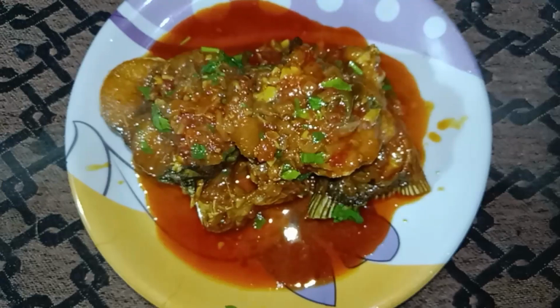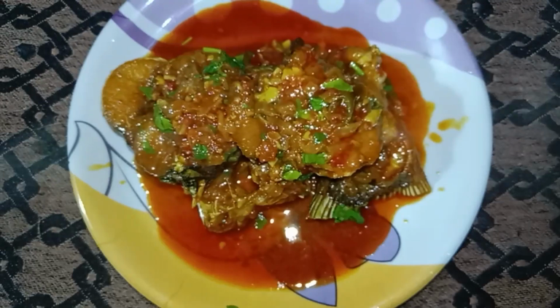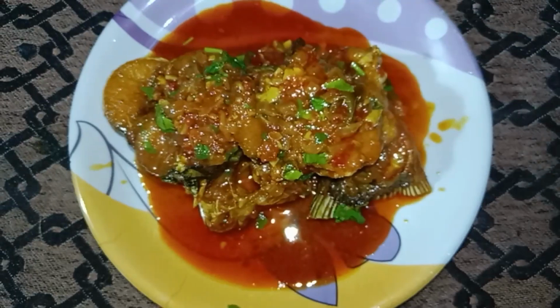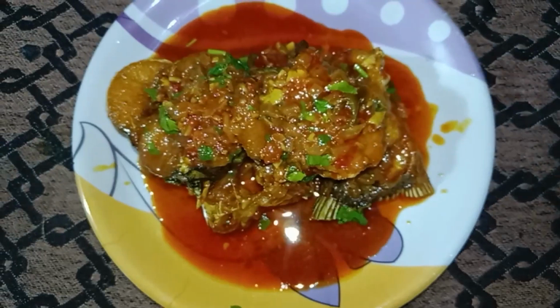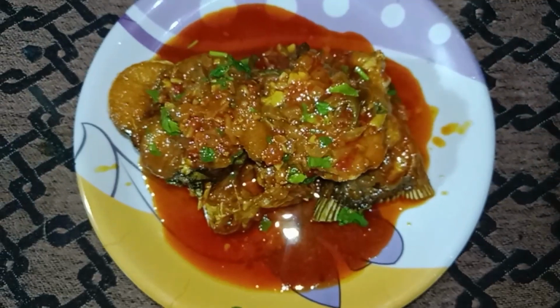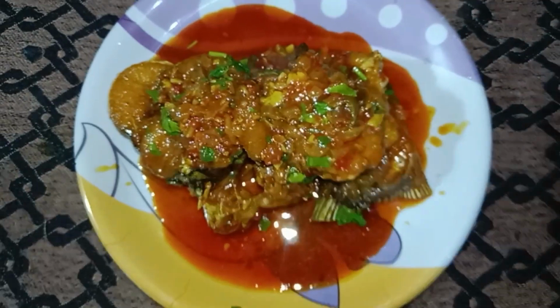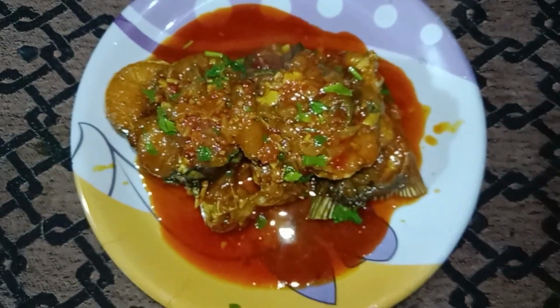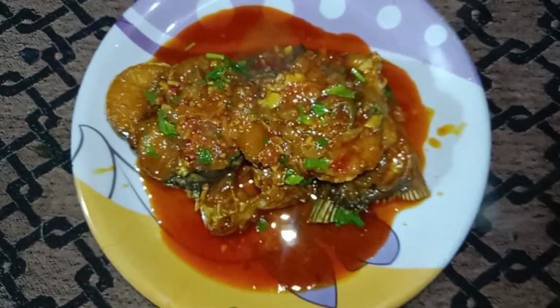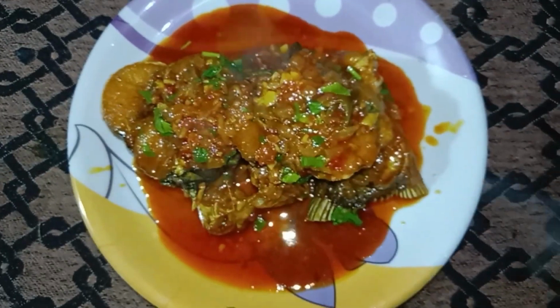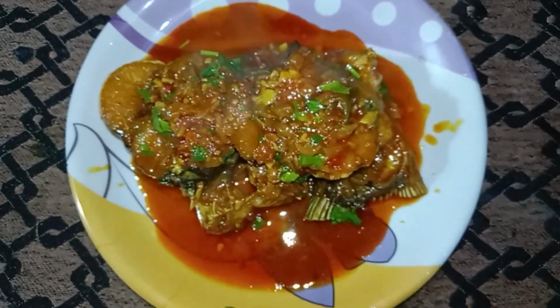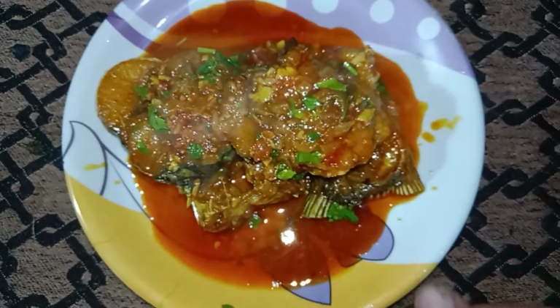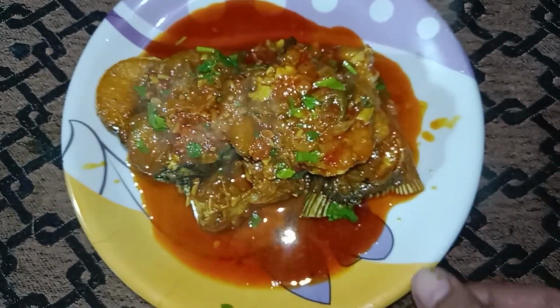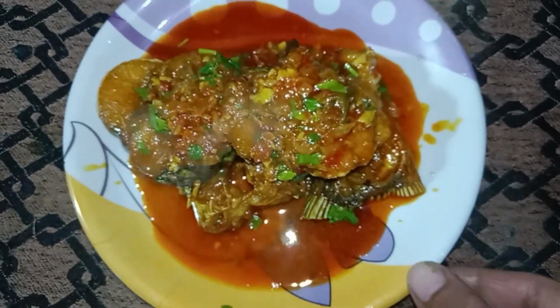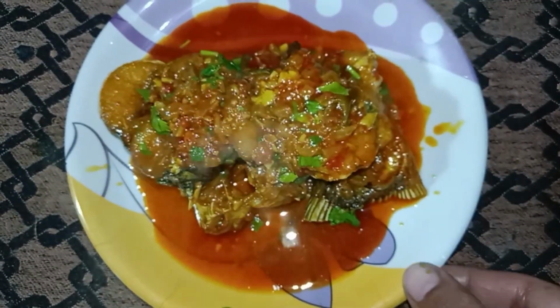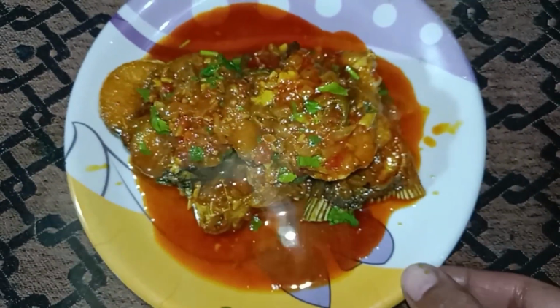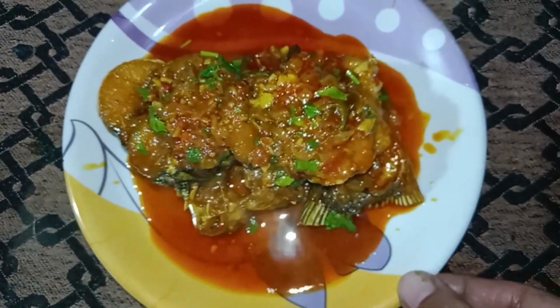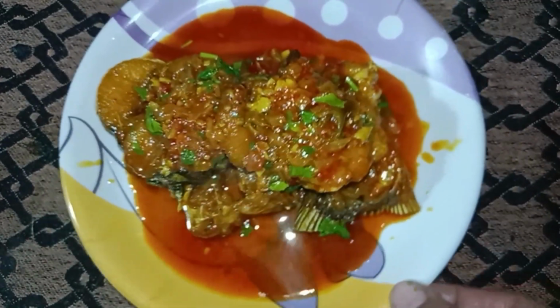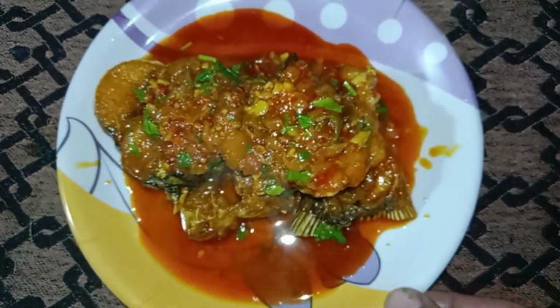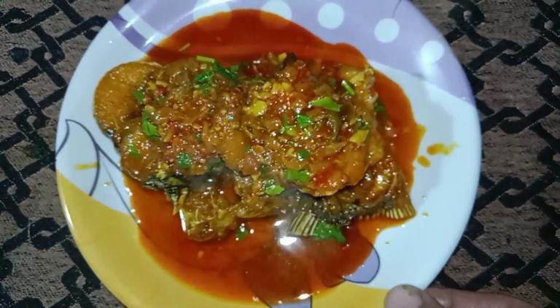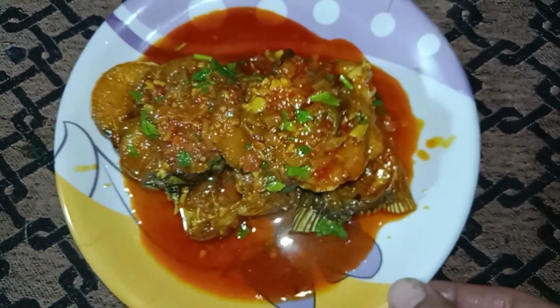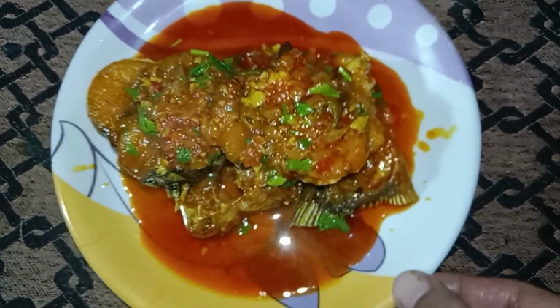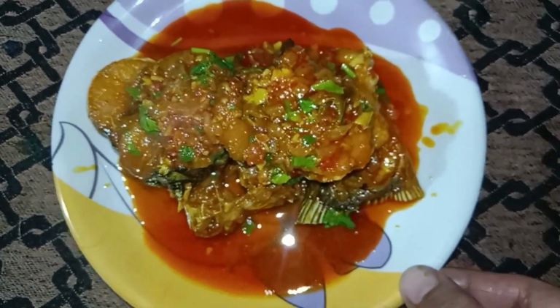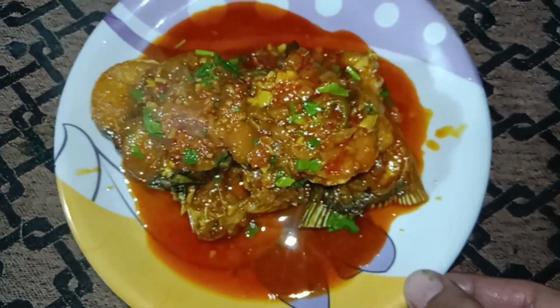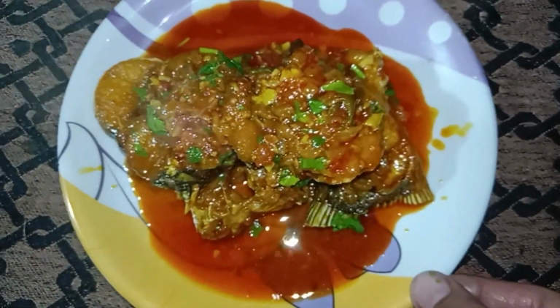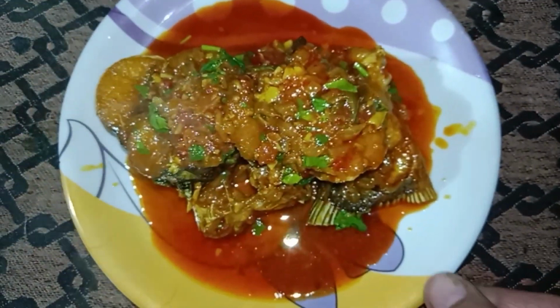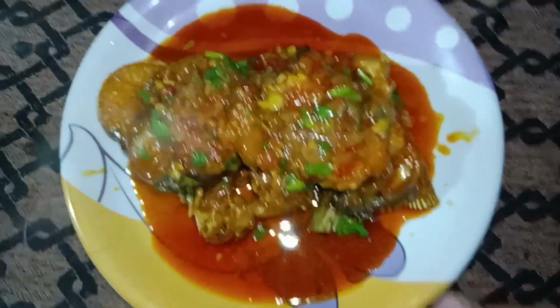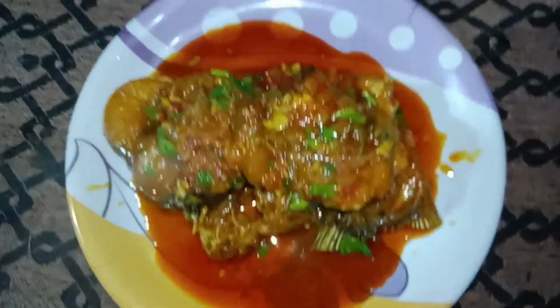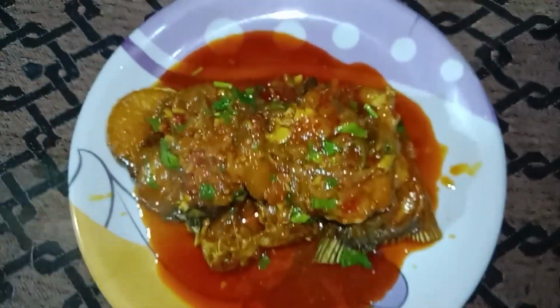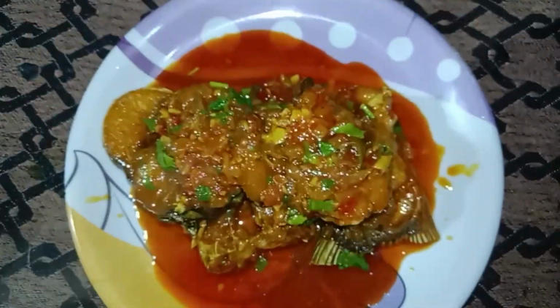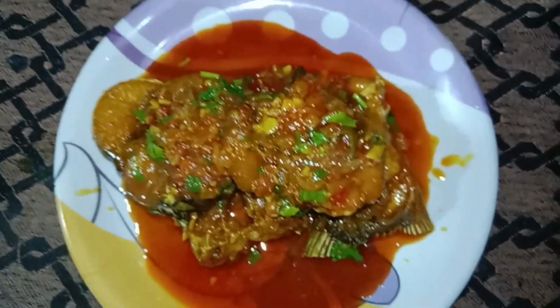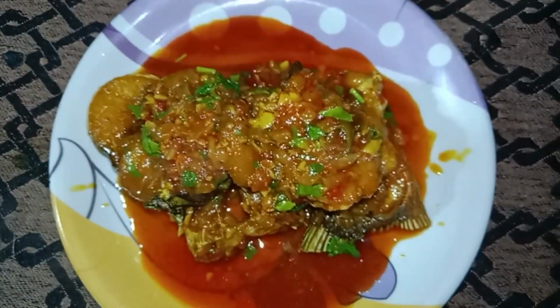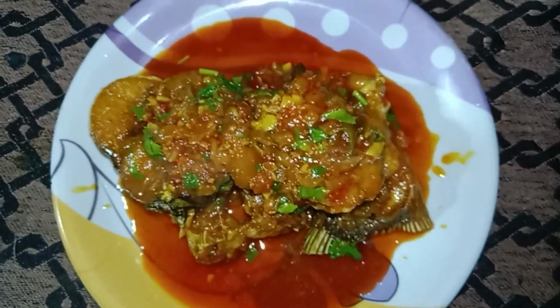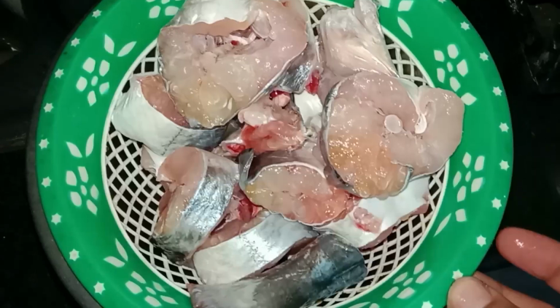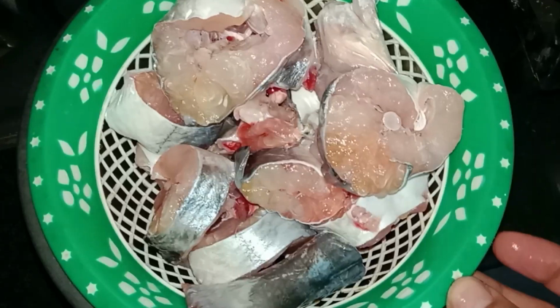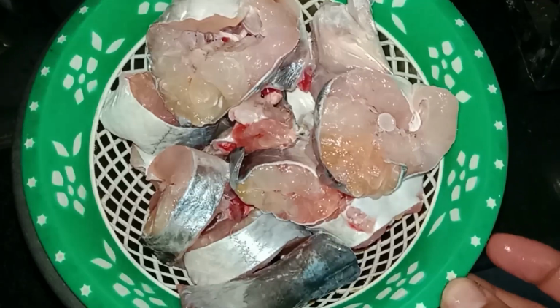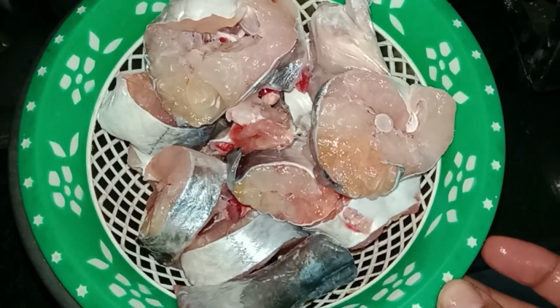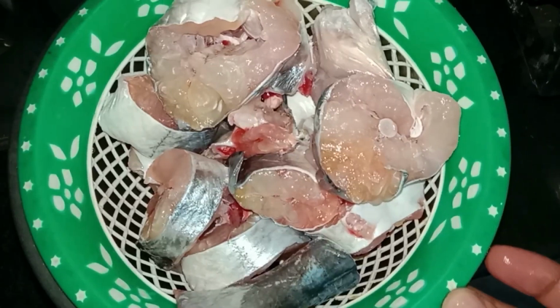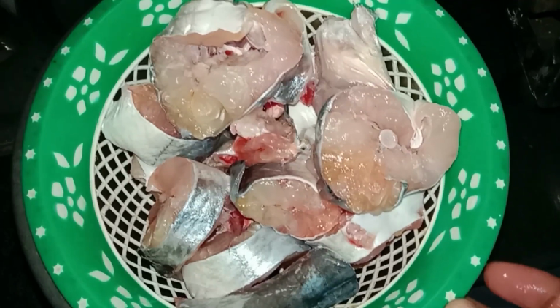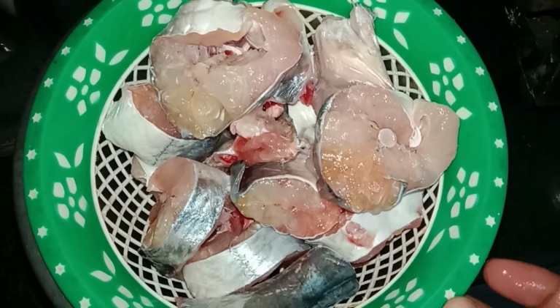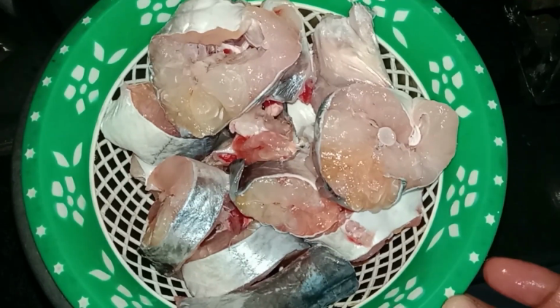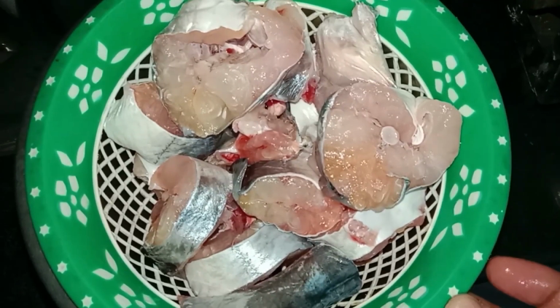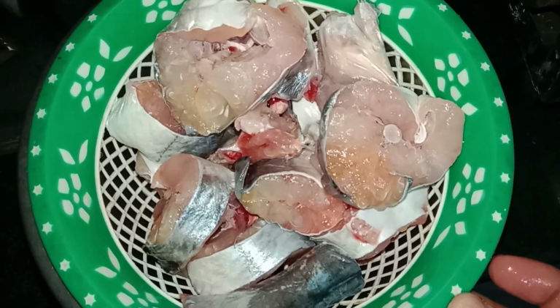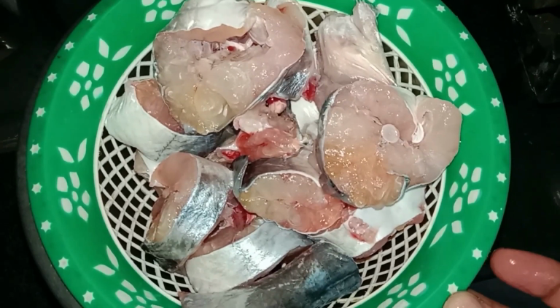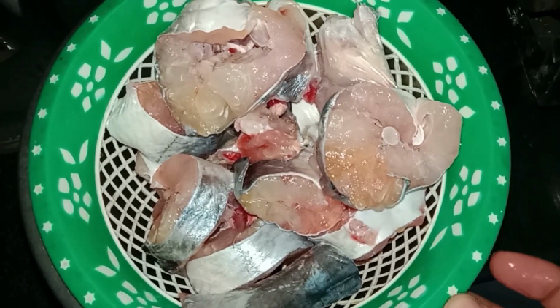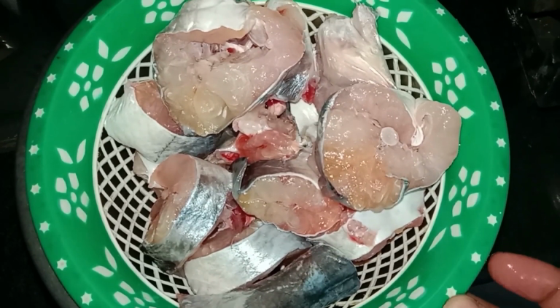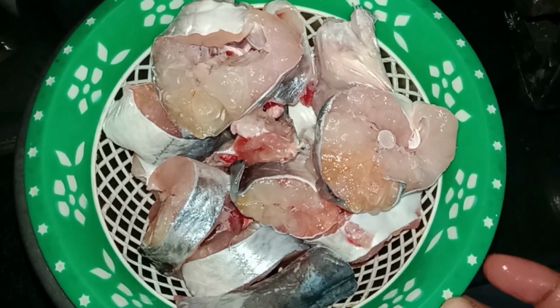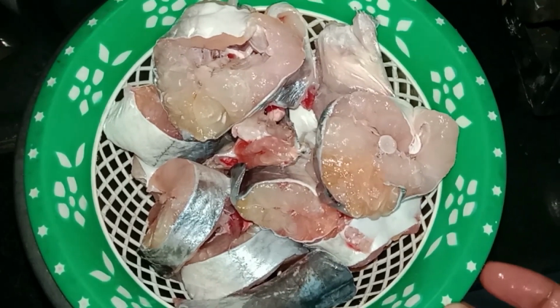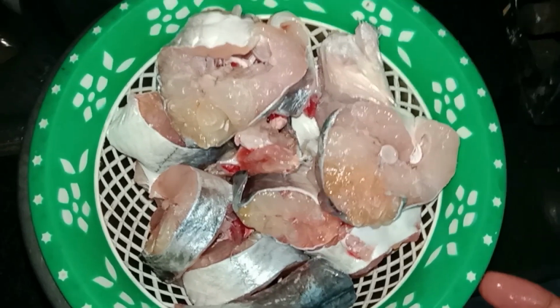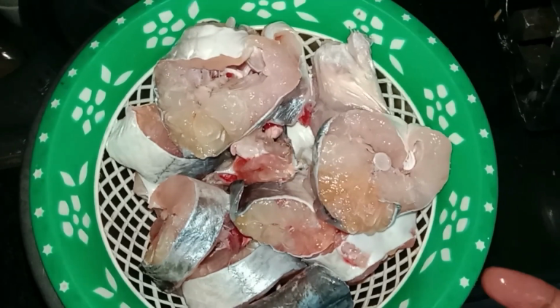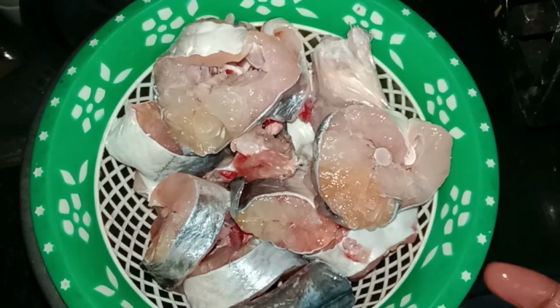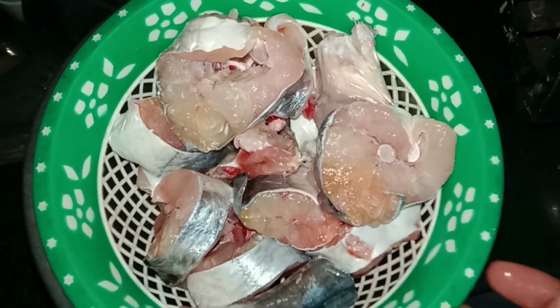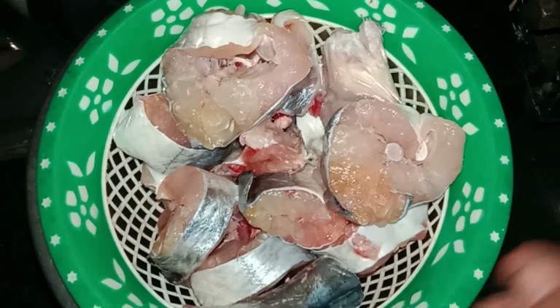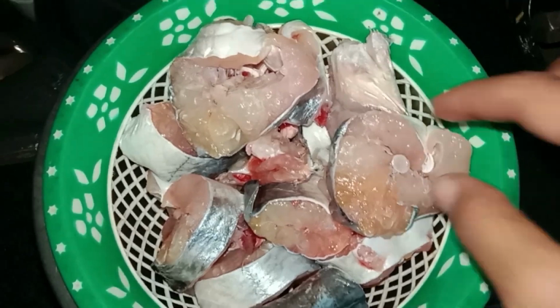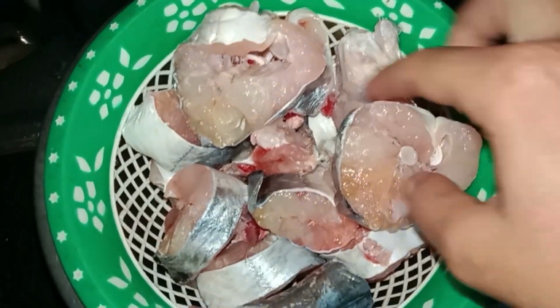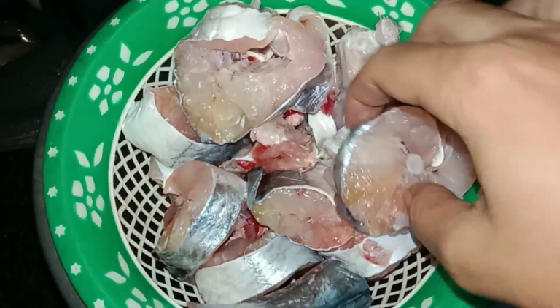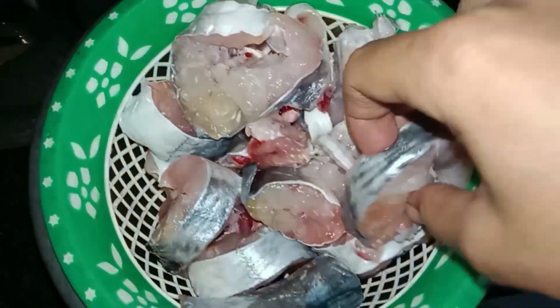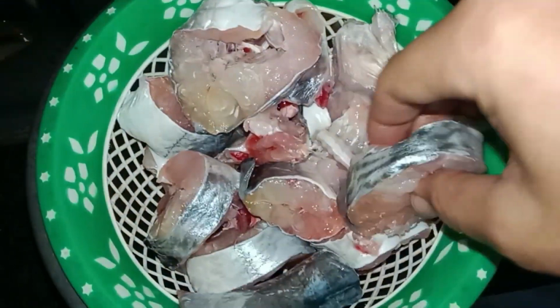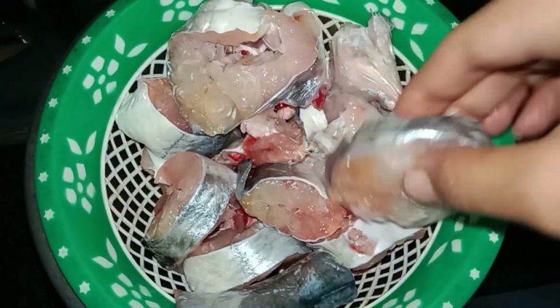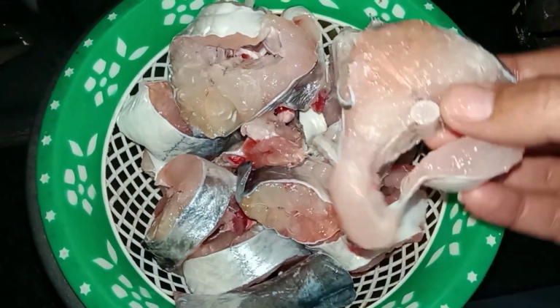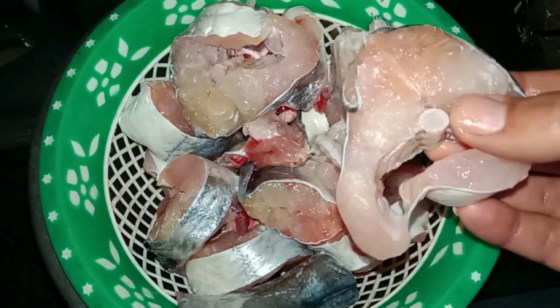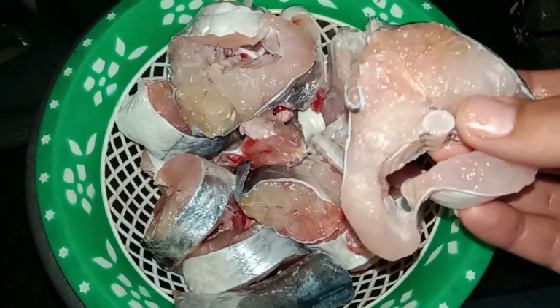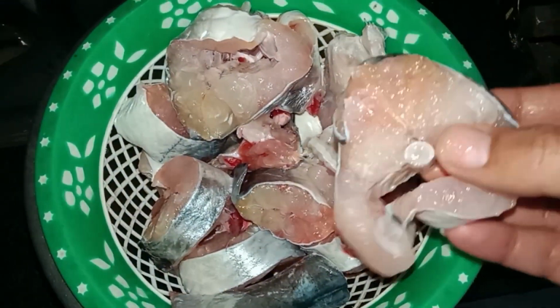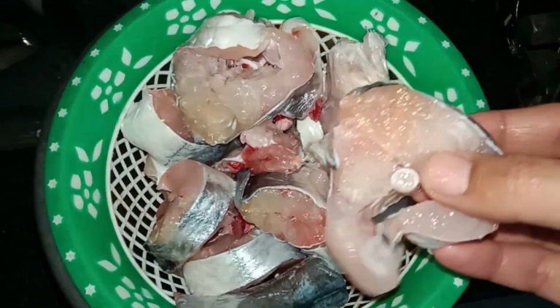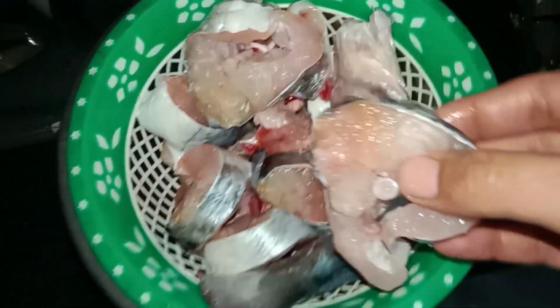Hello everyone, how are you? Today we are going to fry fish.